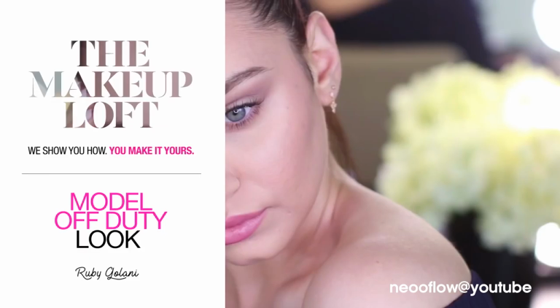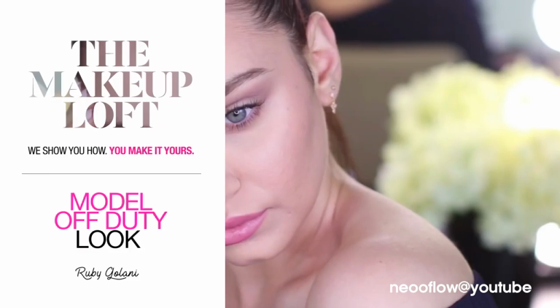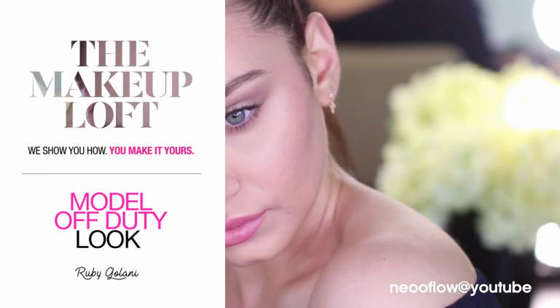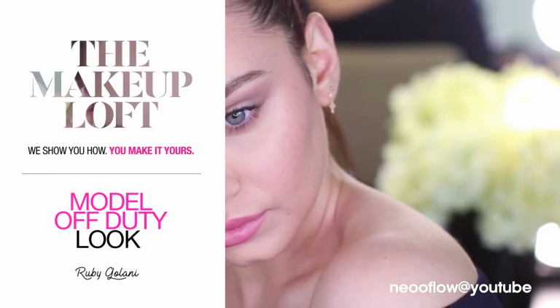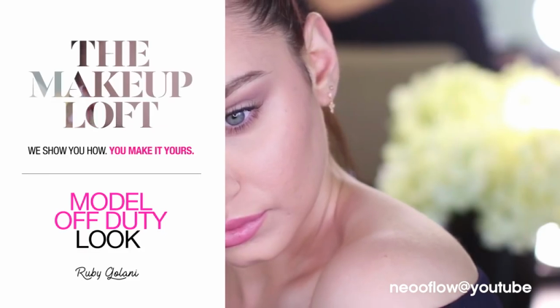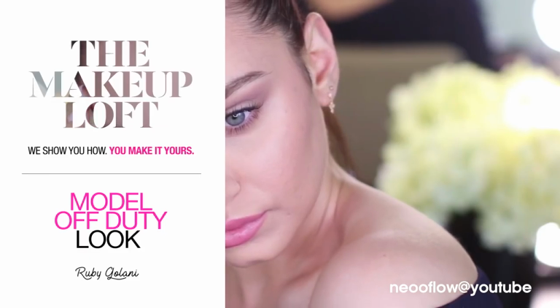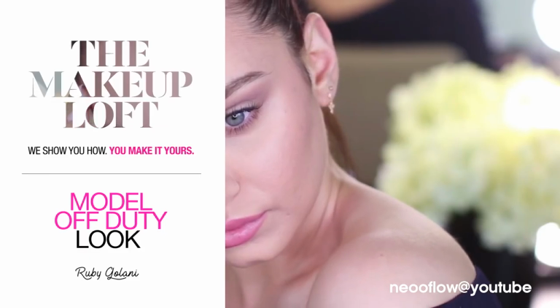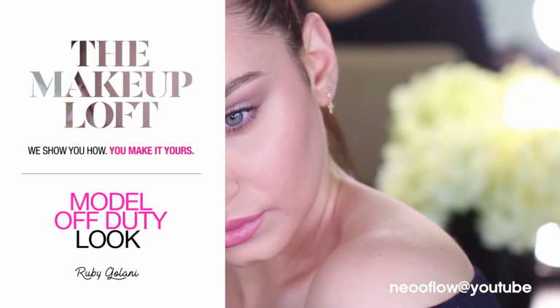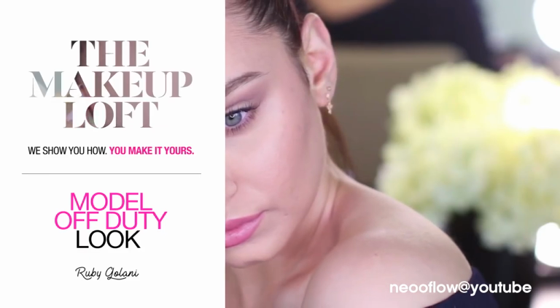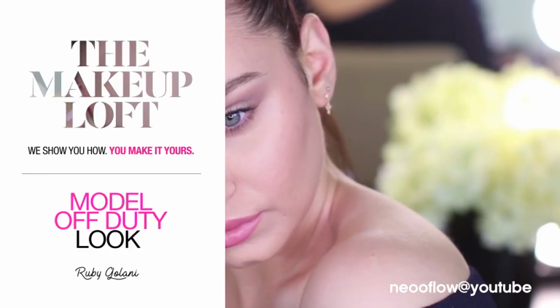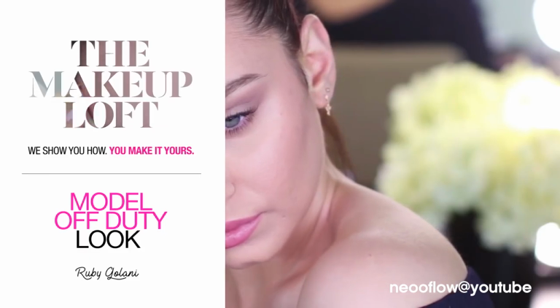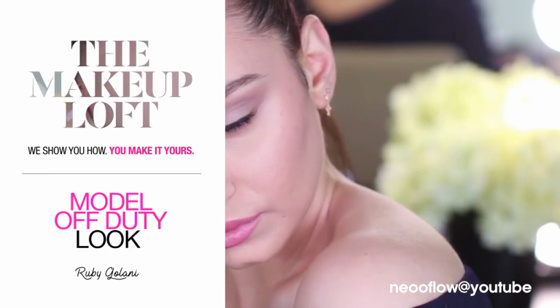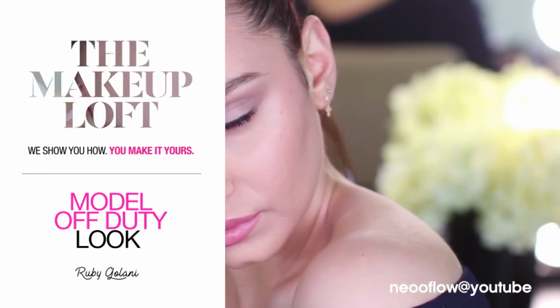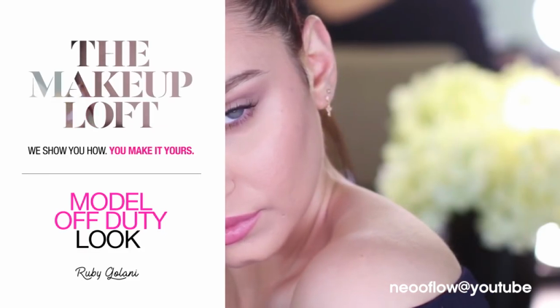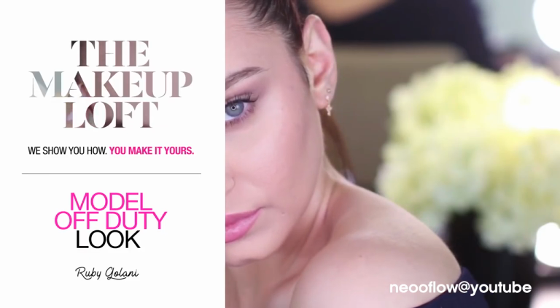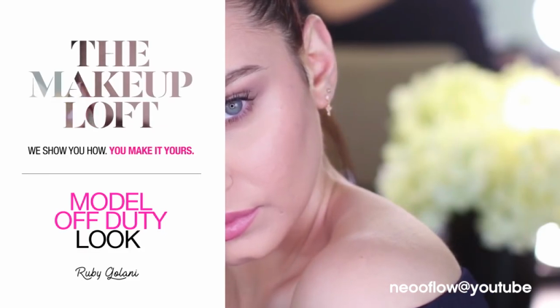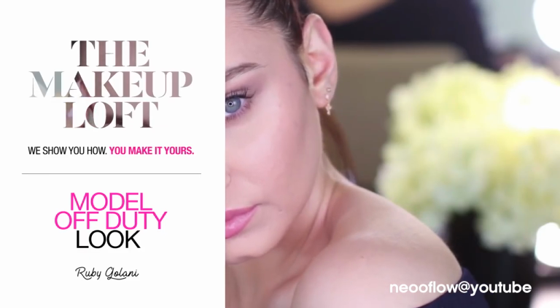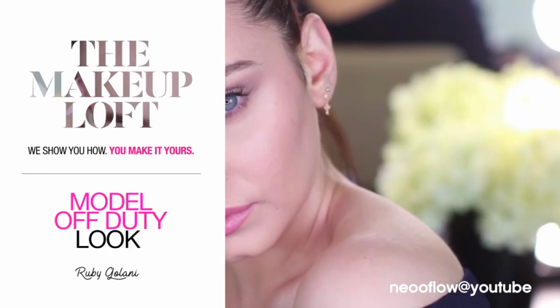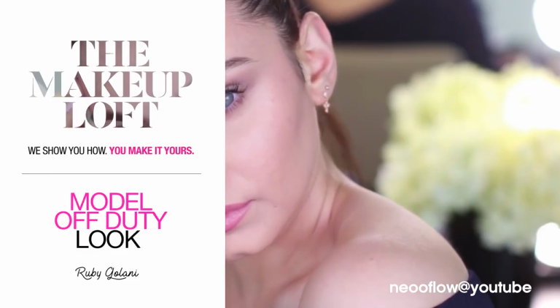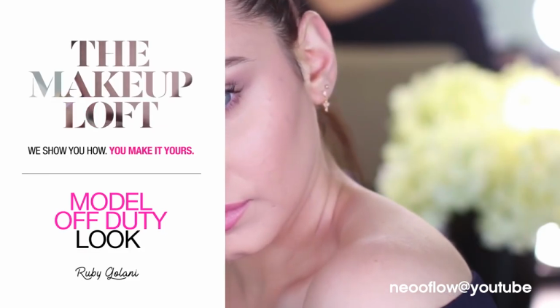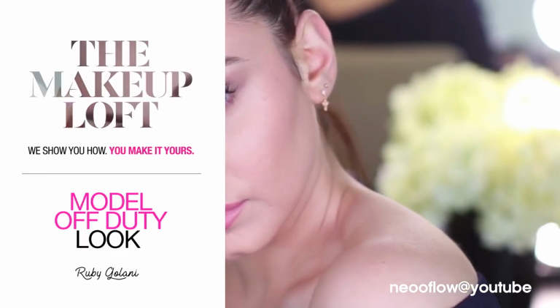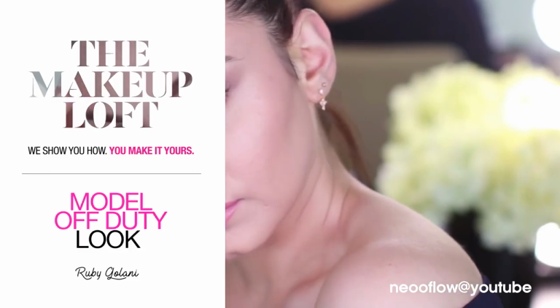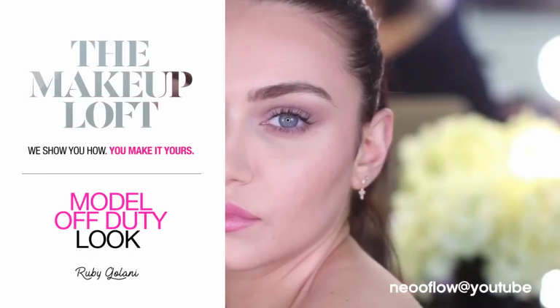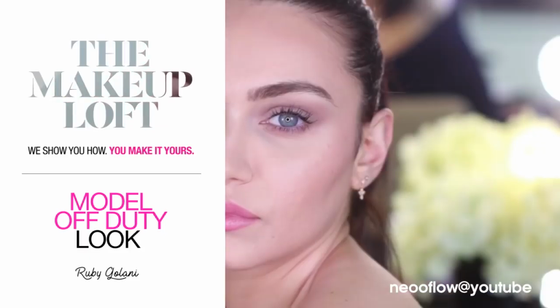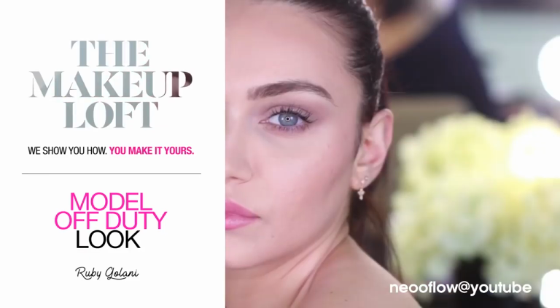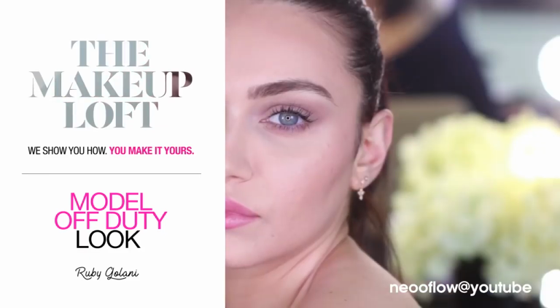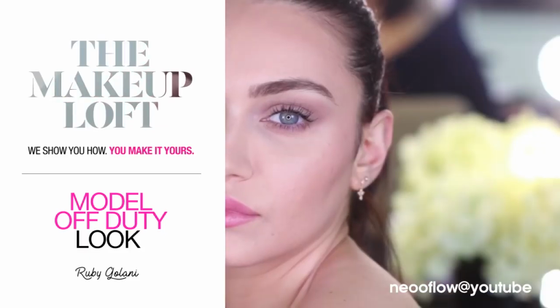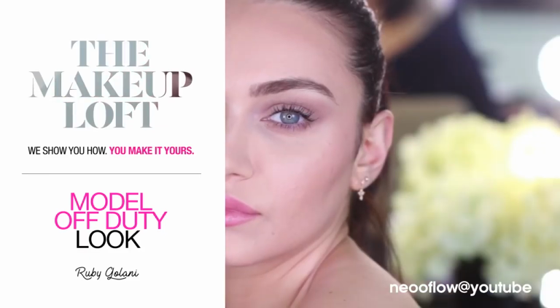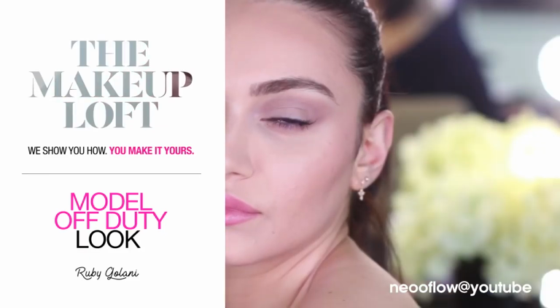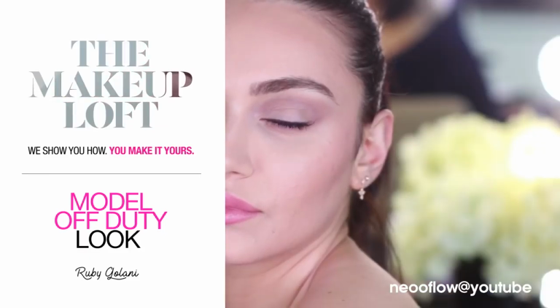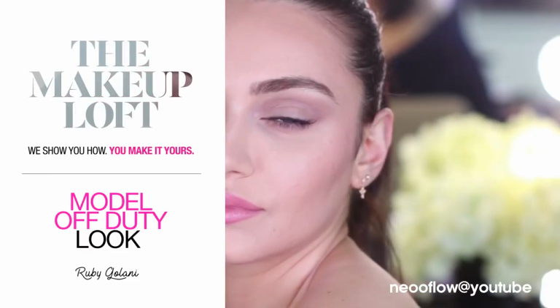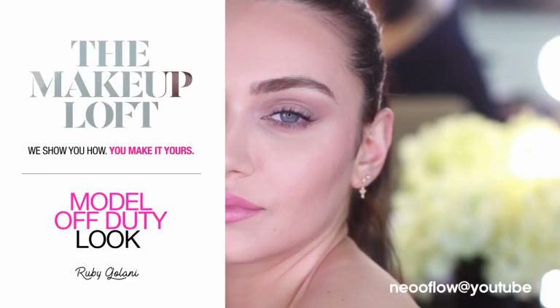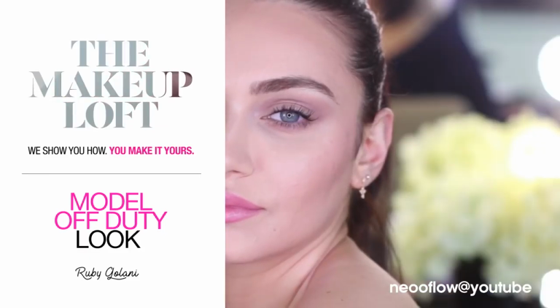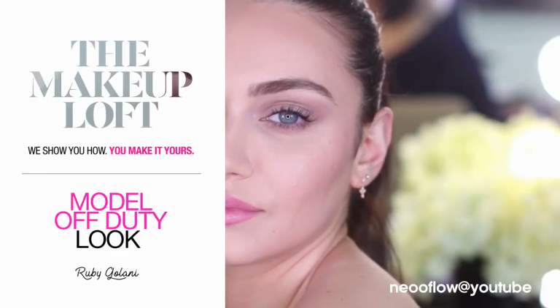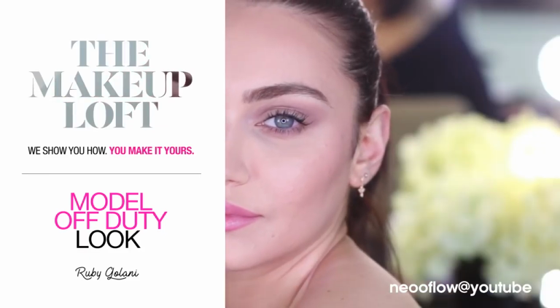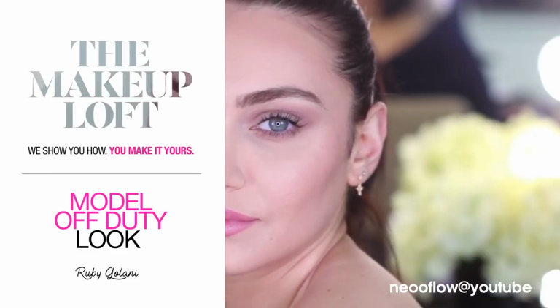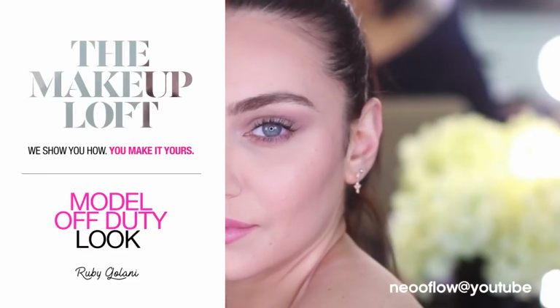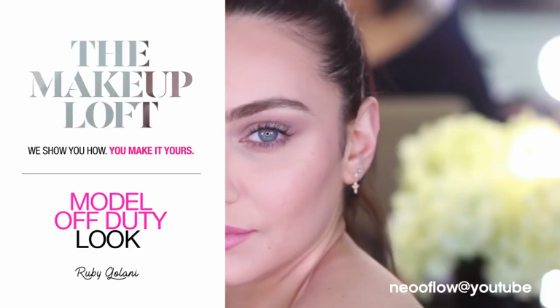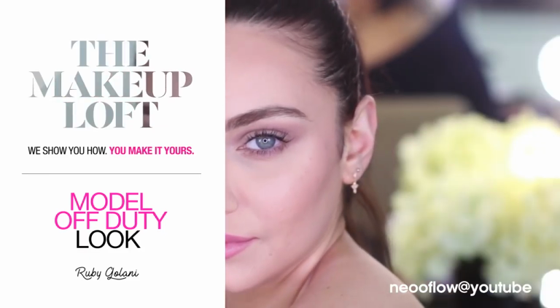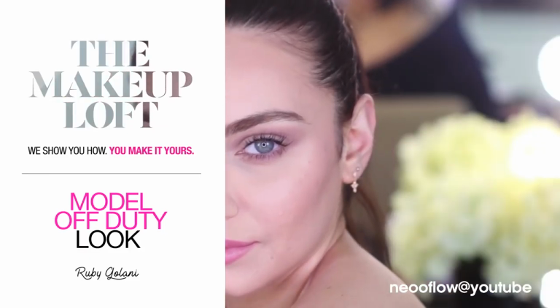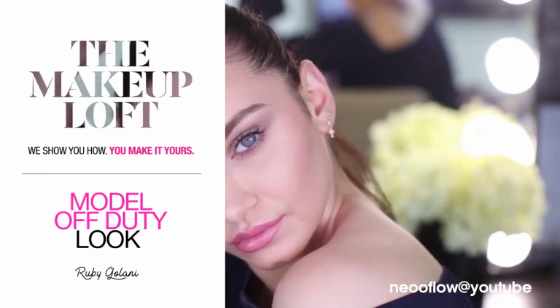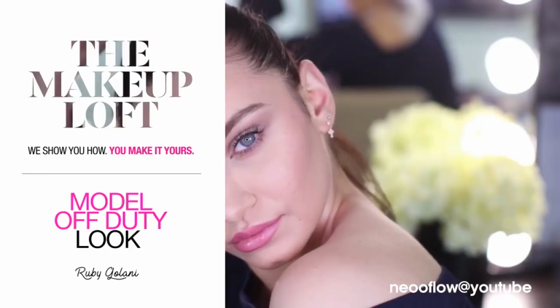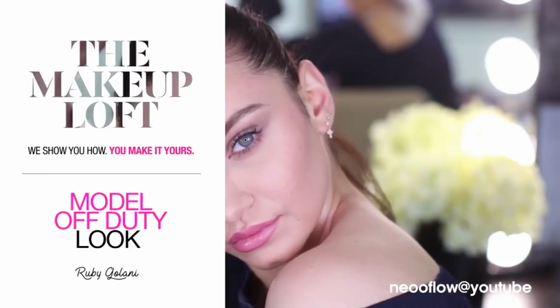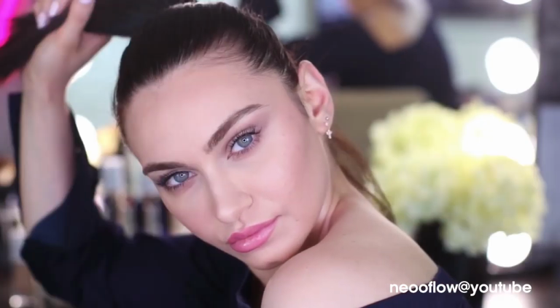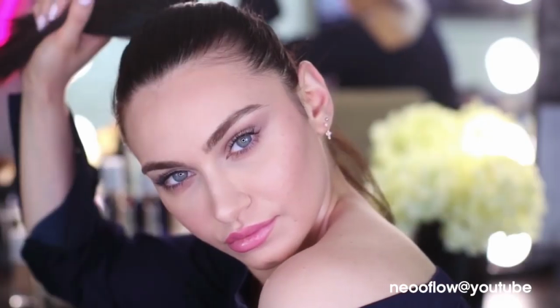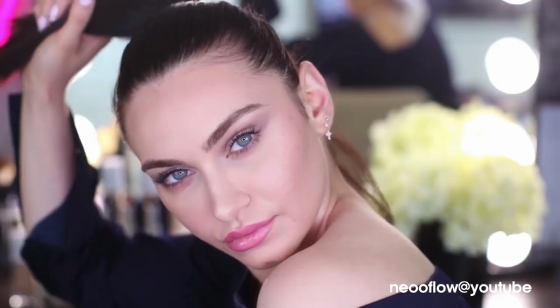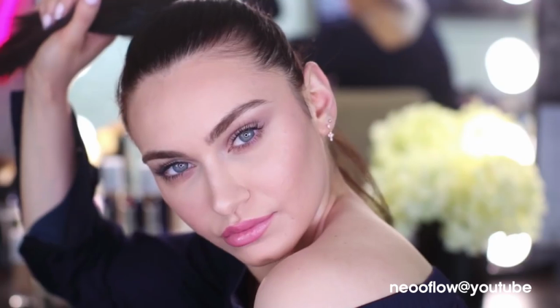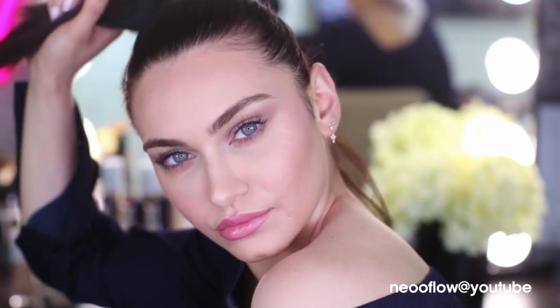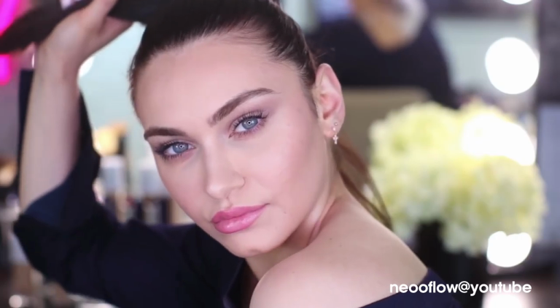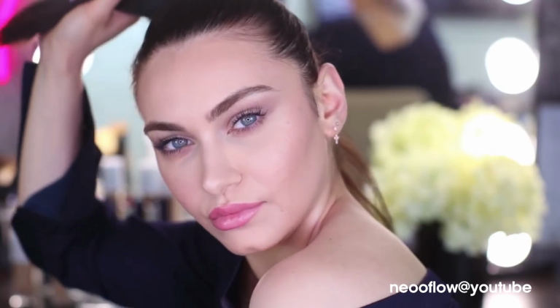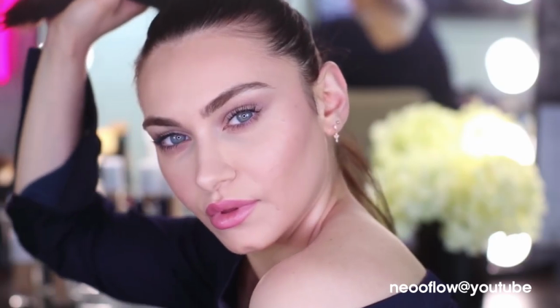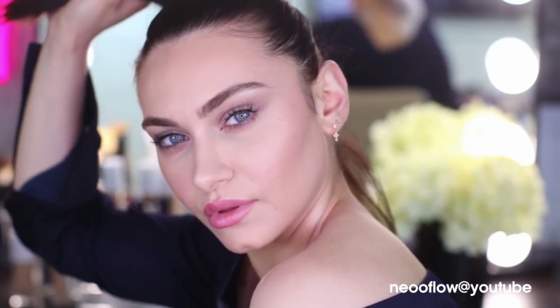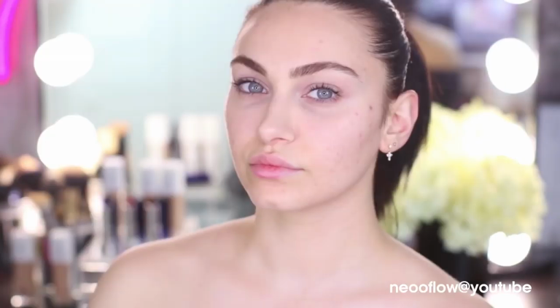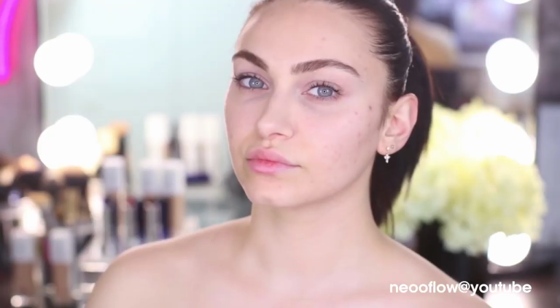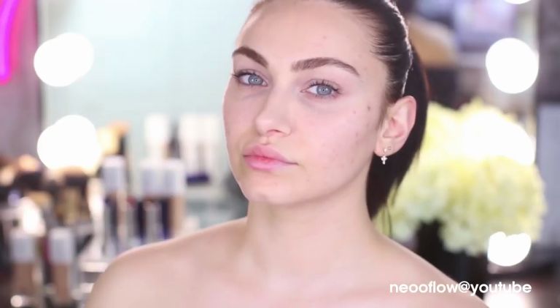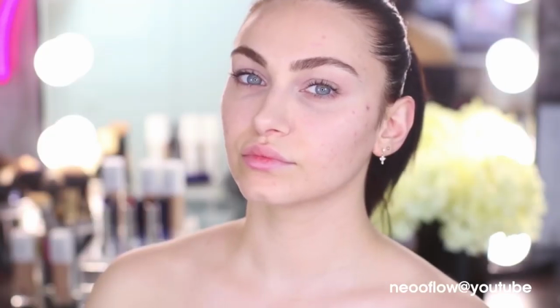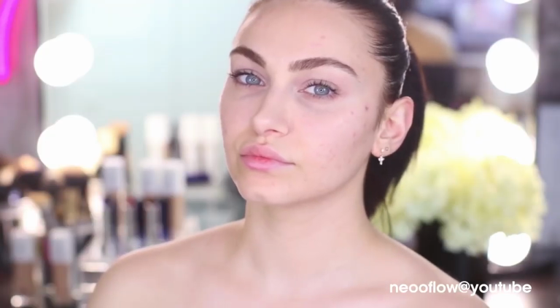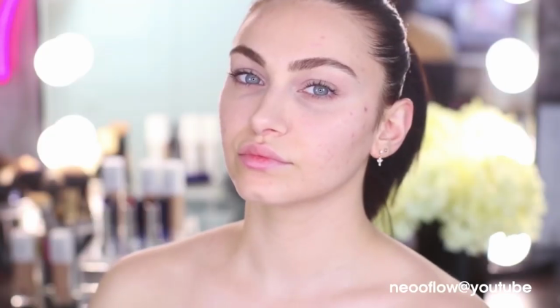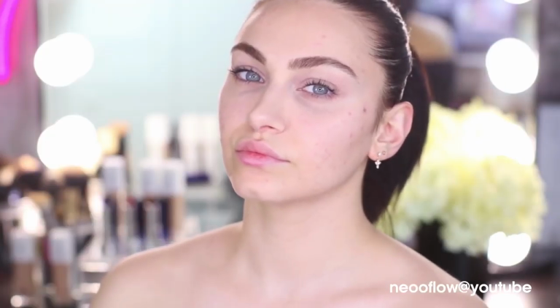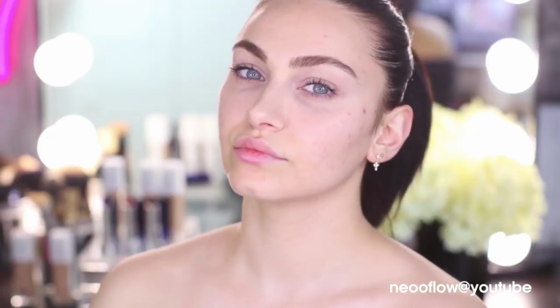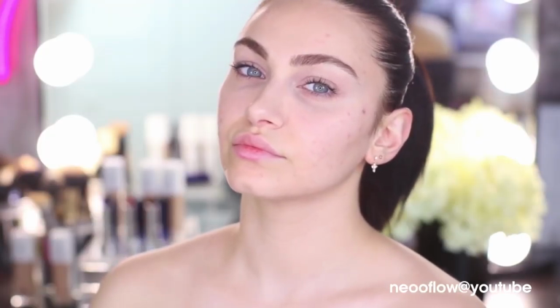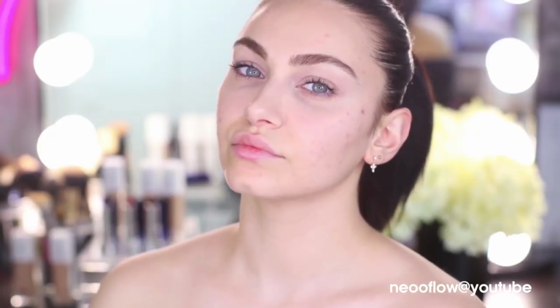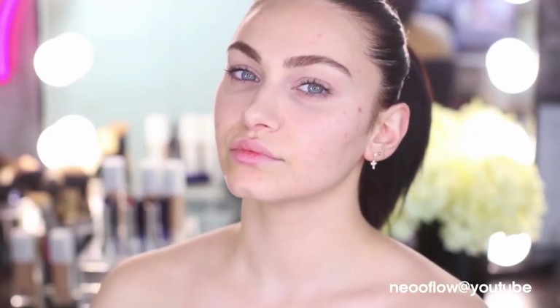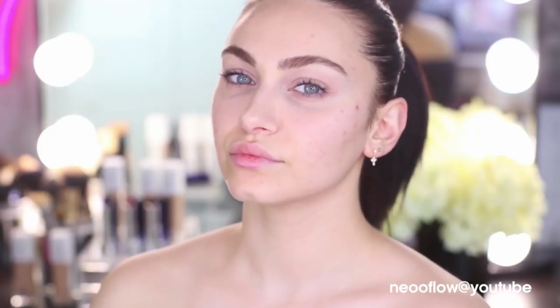Hey everyone, I'm Ruby Galani and welcome back to the Maybelline Makeup Loft. Today I'll be showing you how to achieve this model off-duty makeup look.